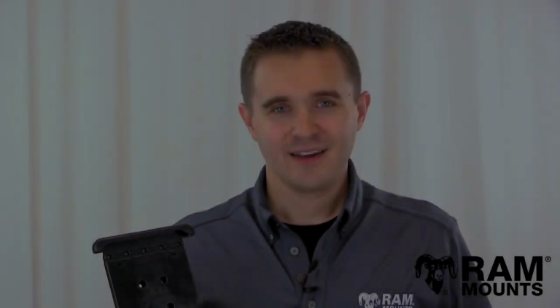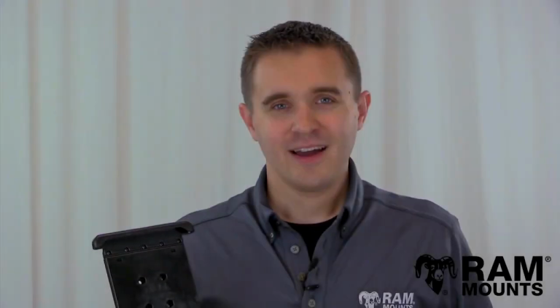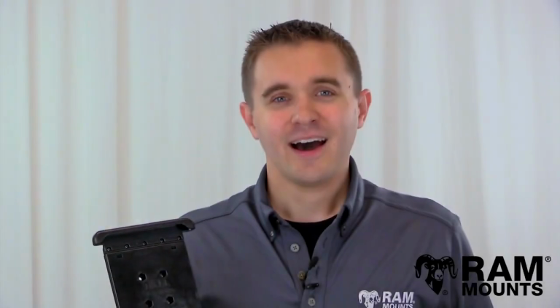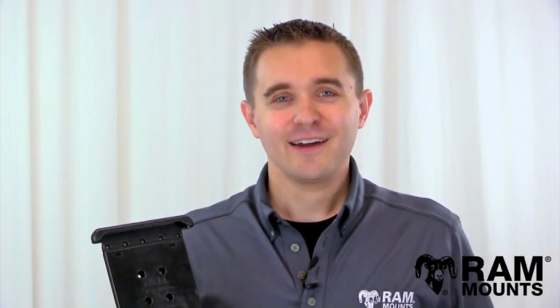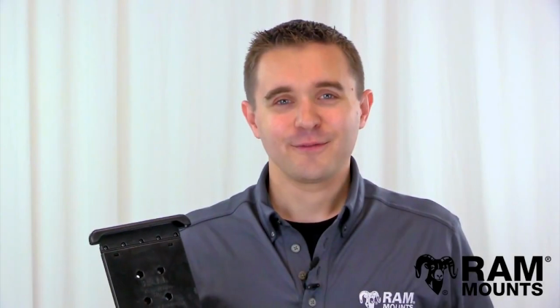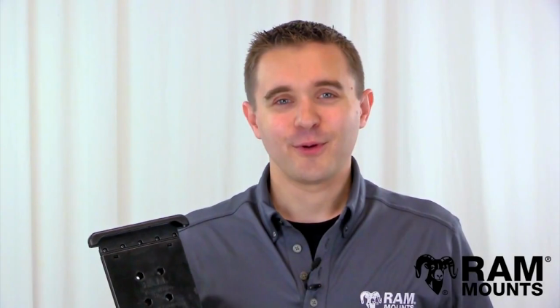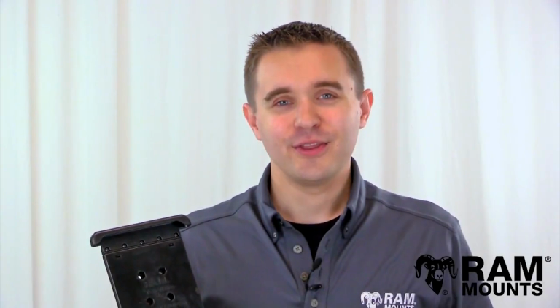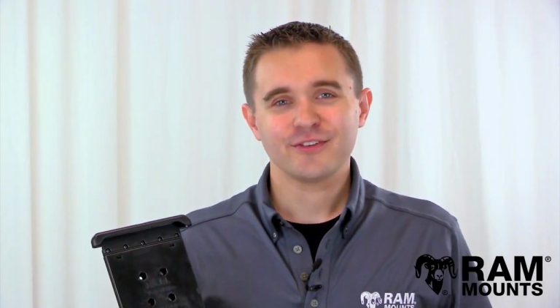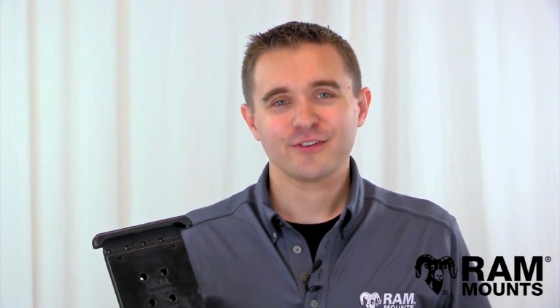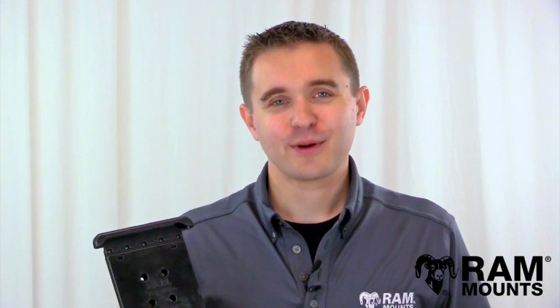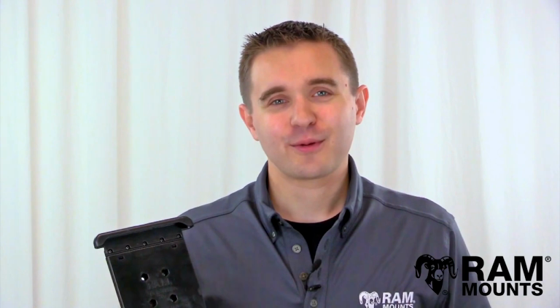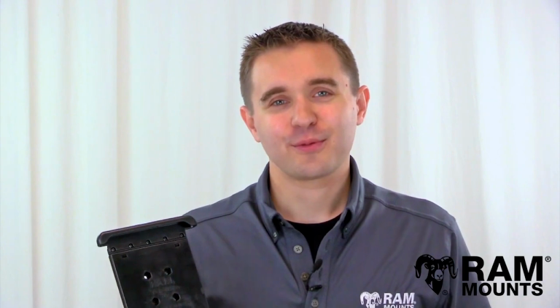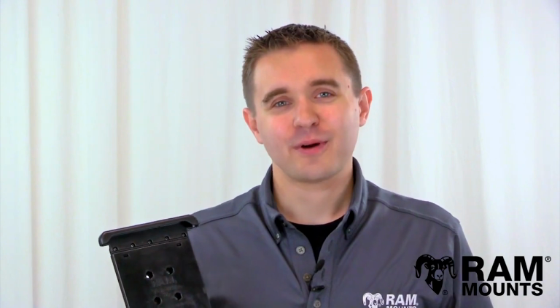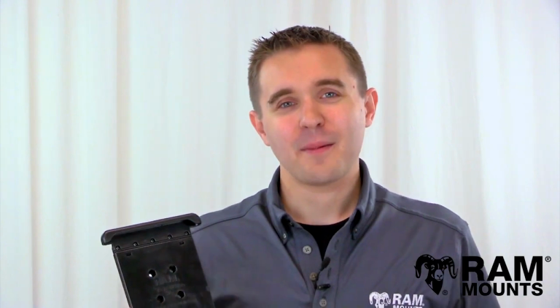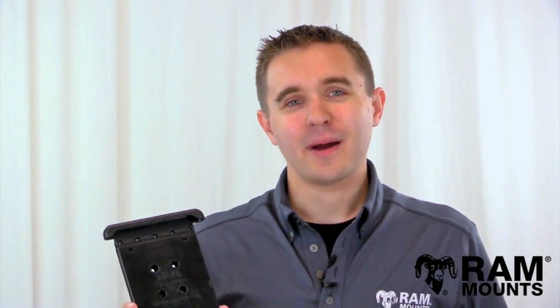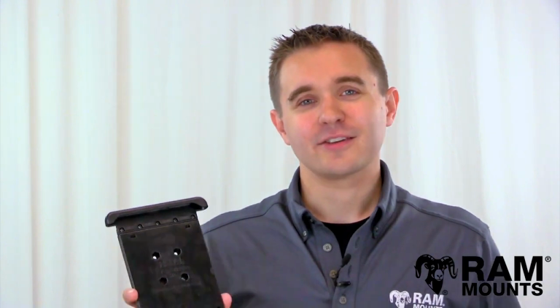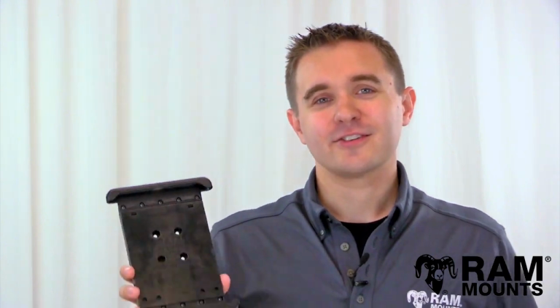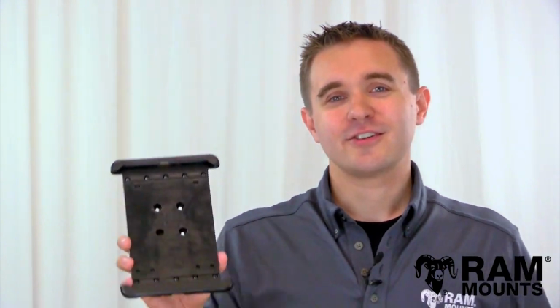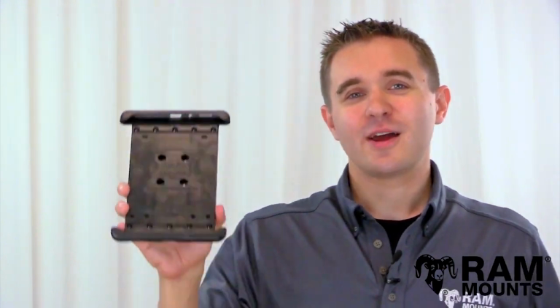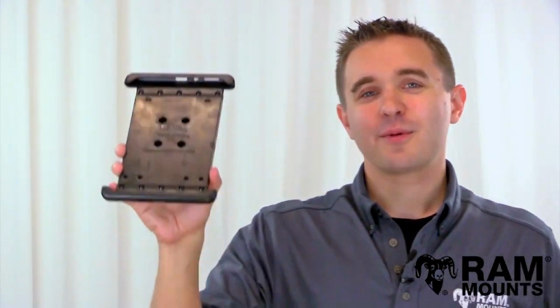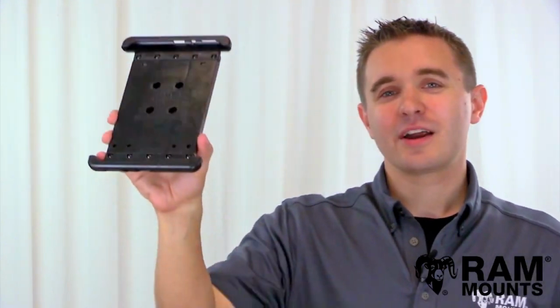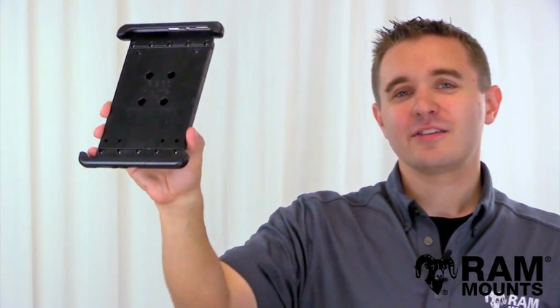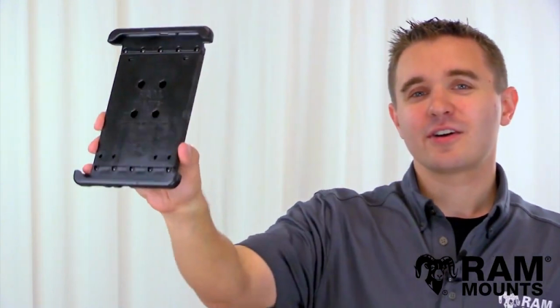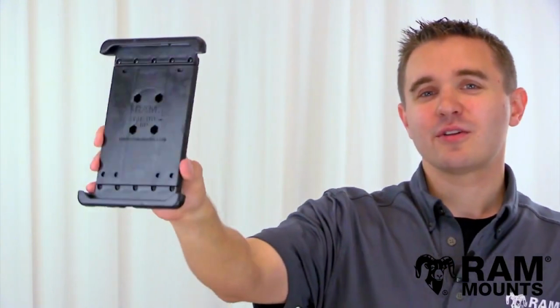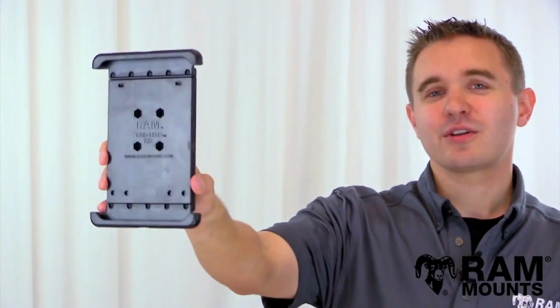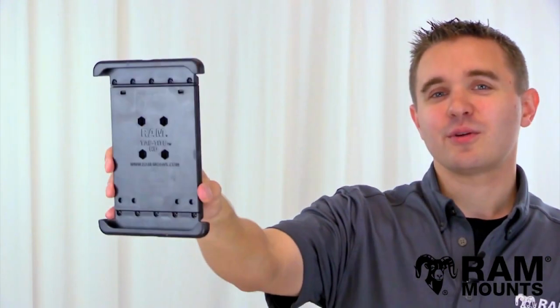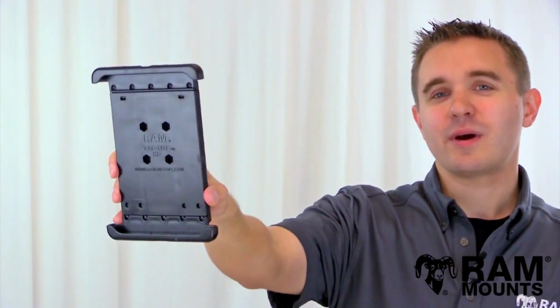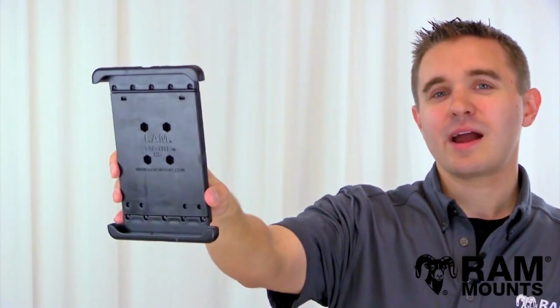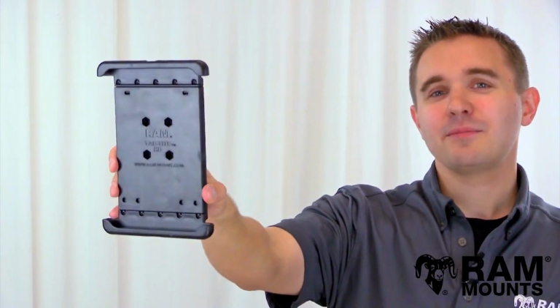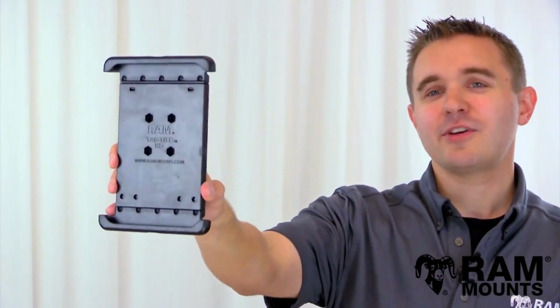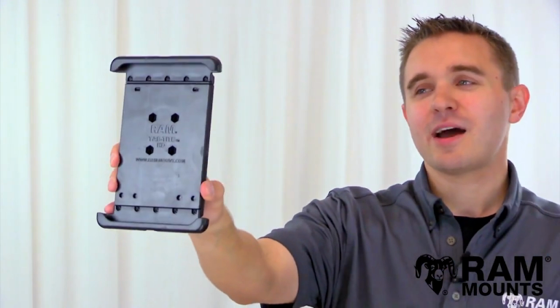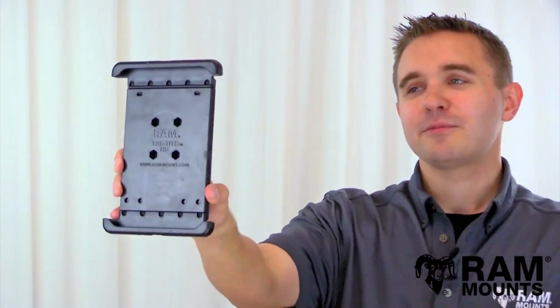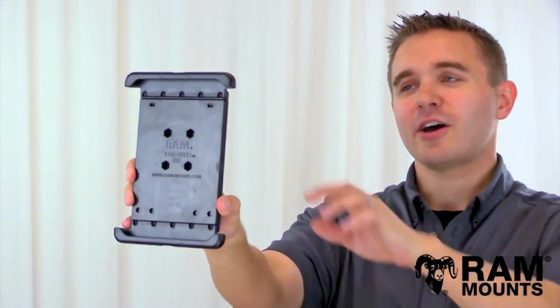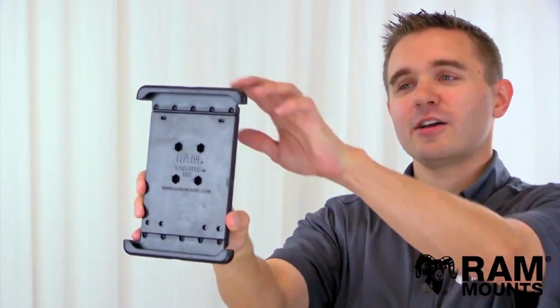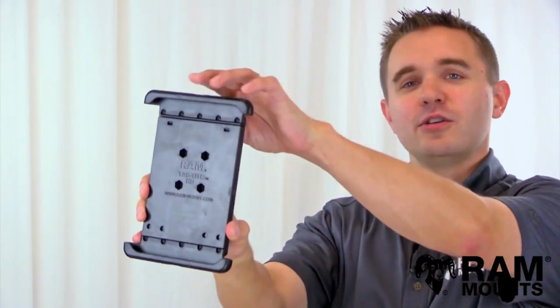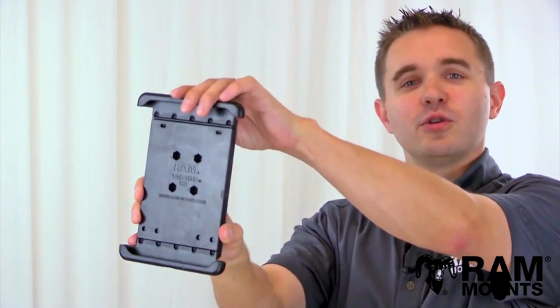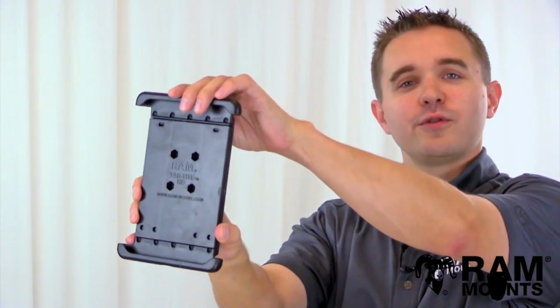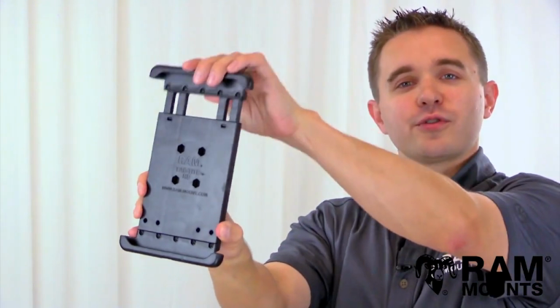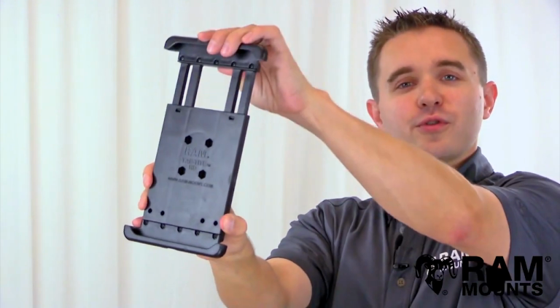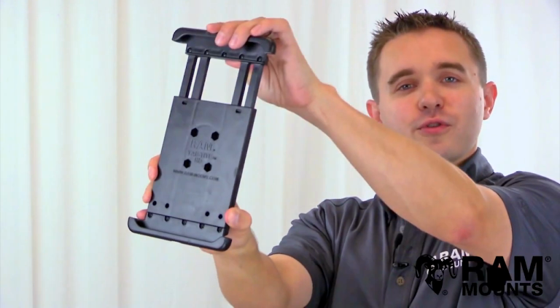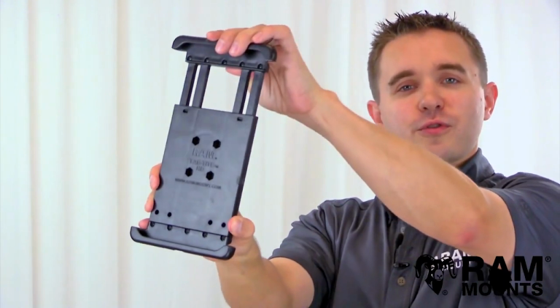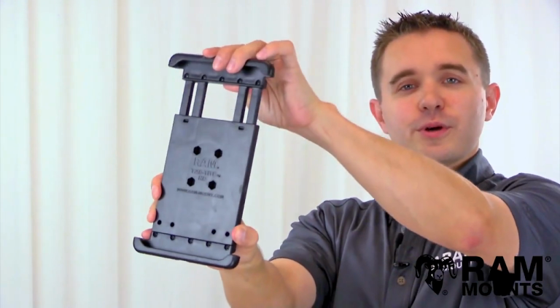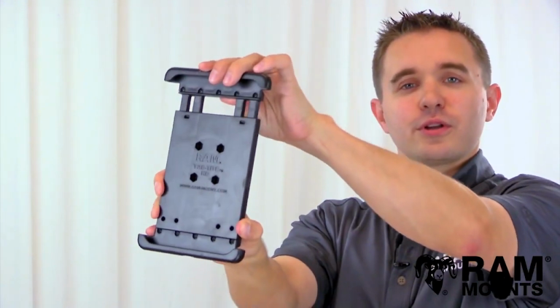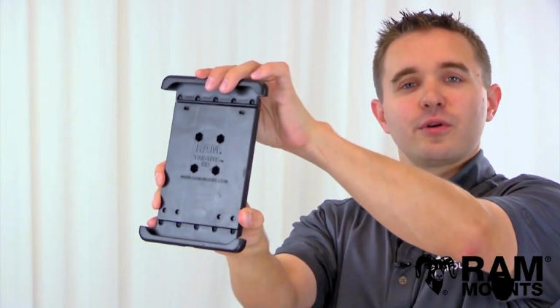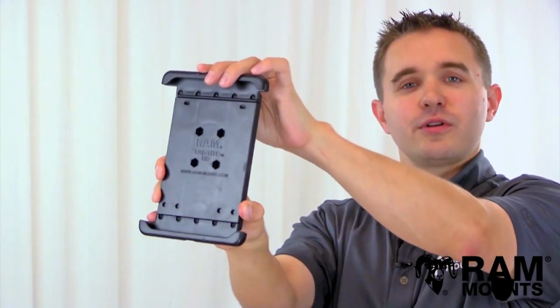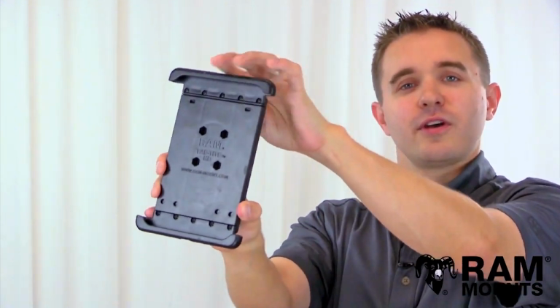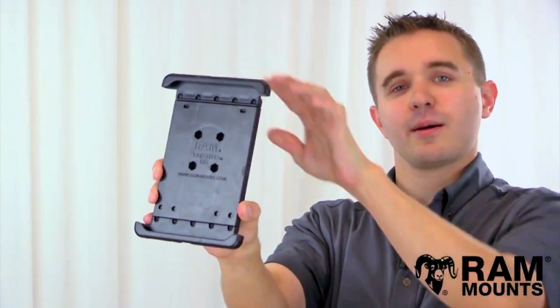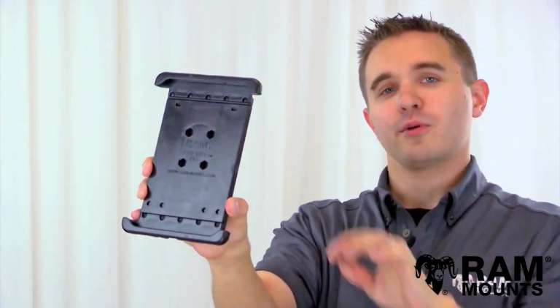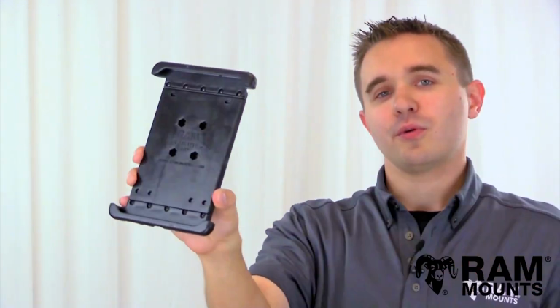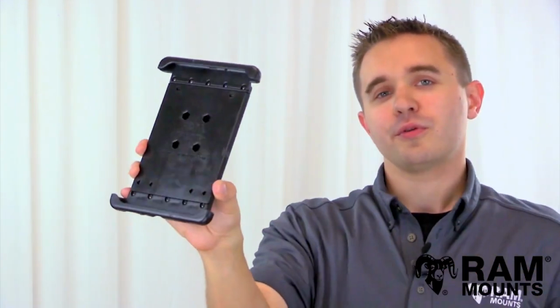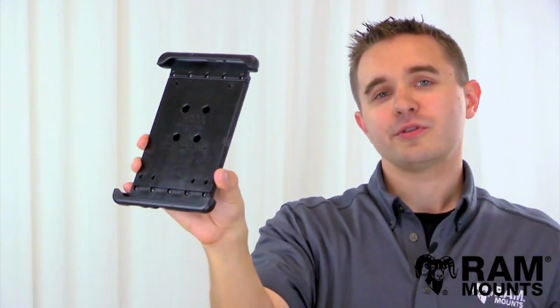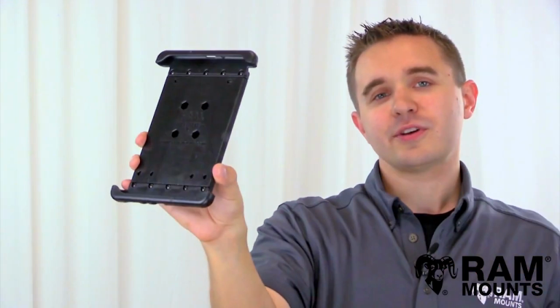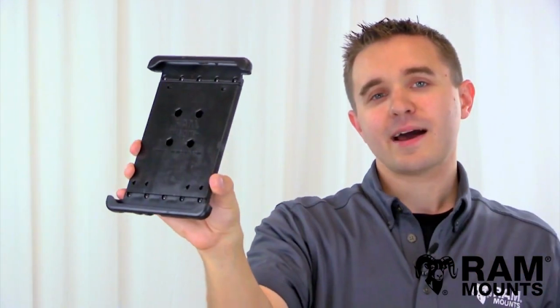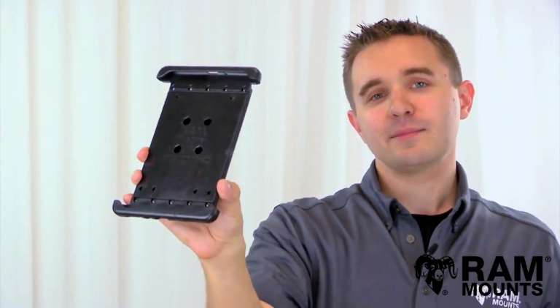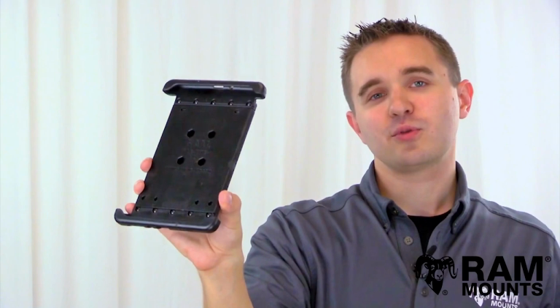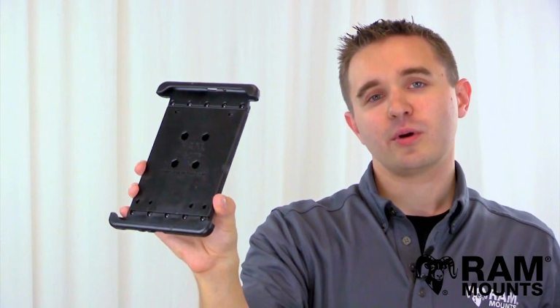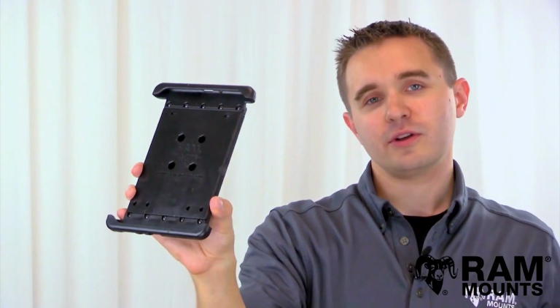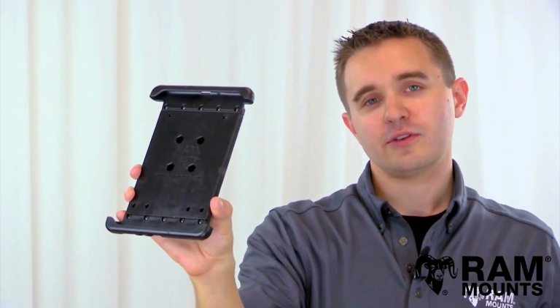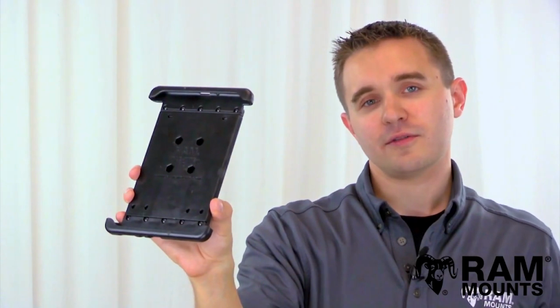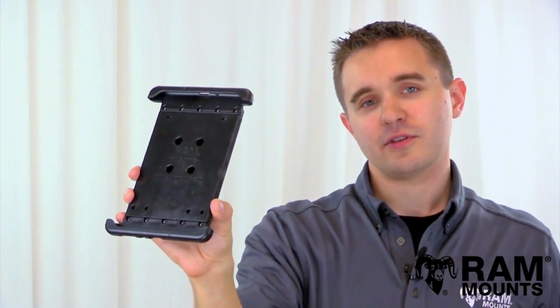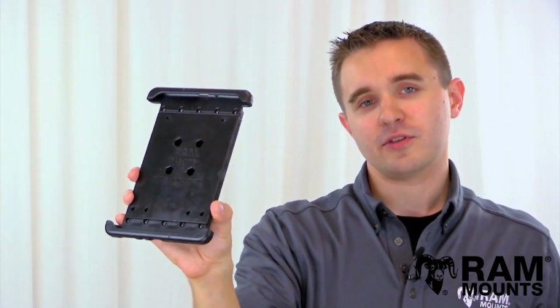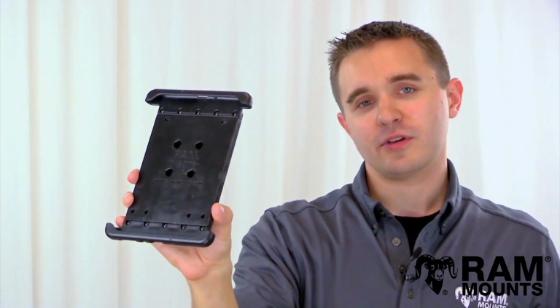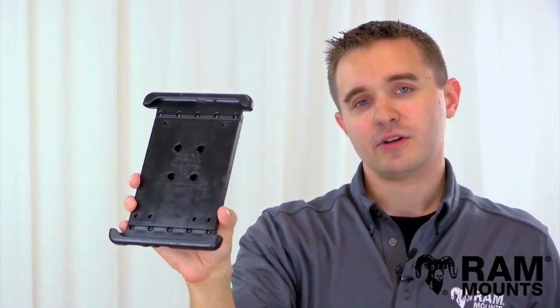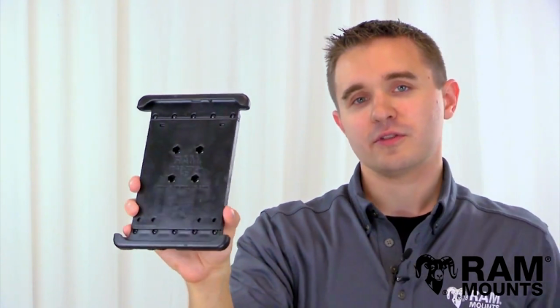Hi everyone, this is Rick with RAM Mounts and today we're going to take a look at the RAM TabTi universal spring-loaded tablet holder, Tab 27 series.